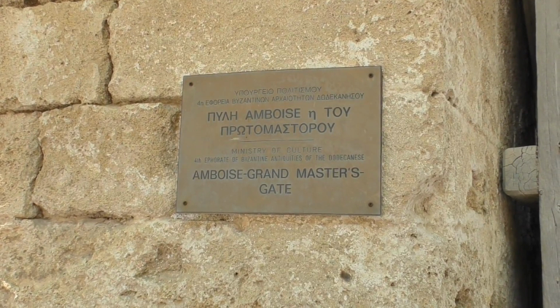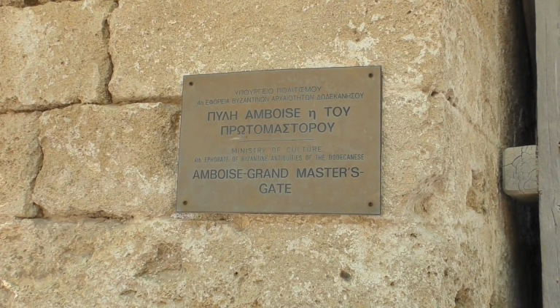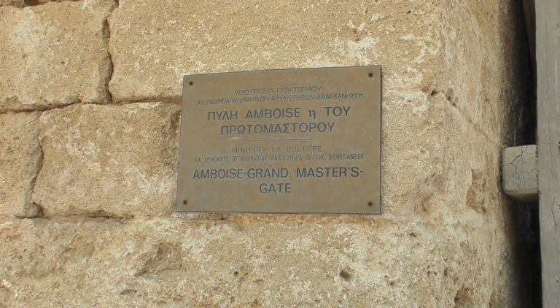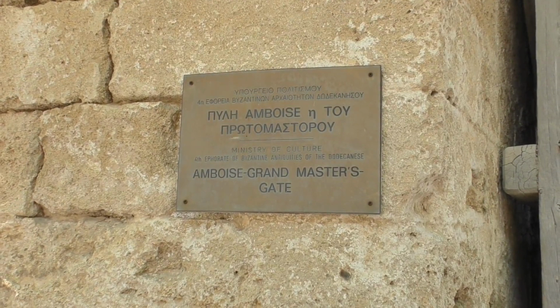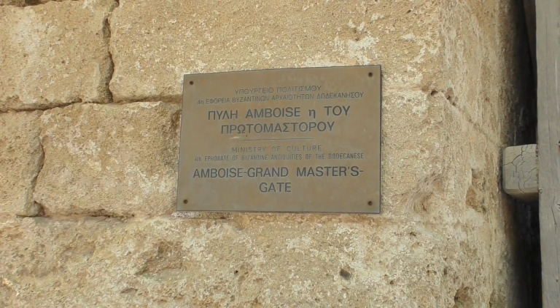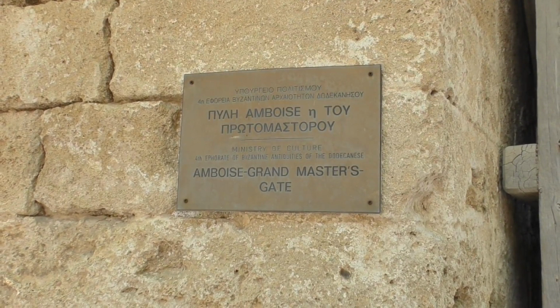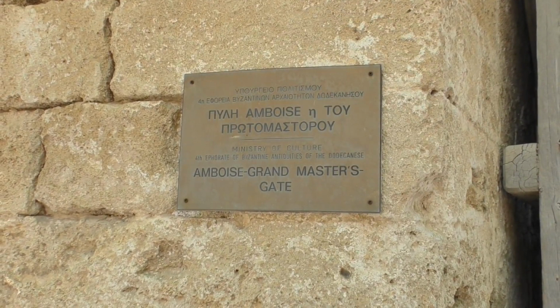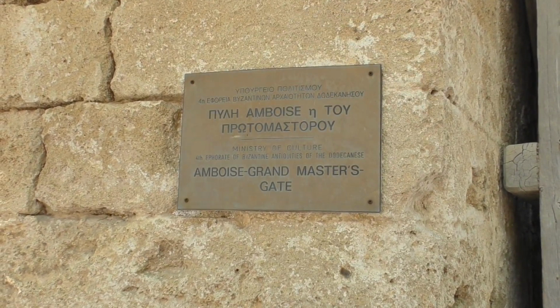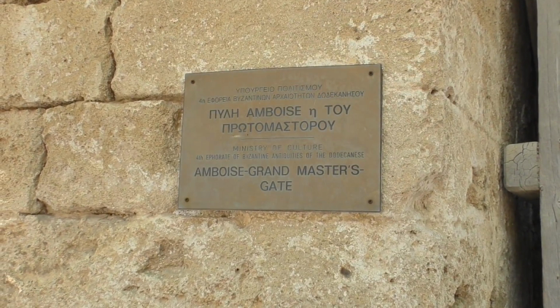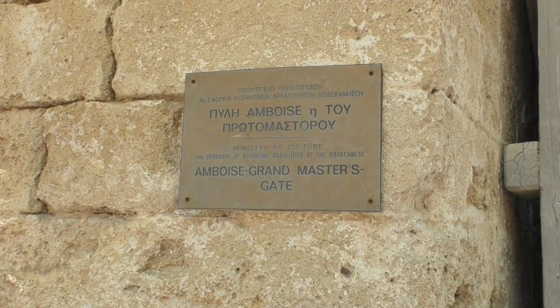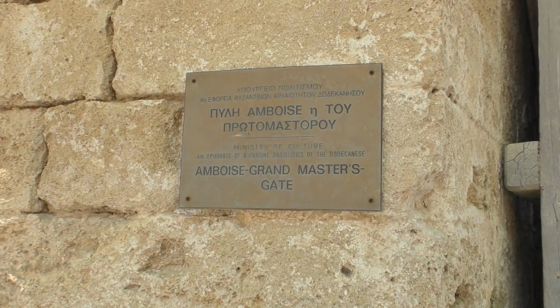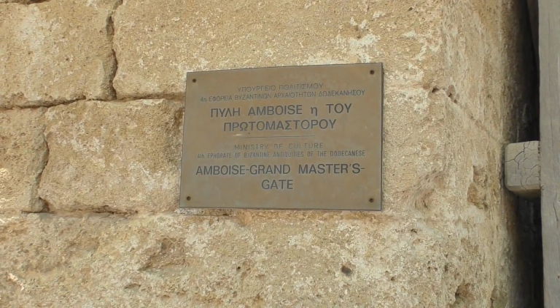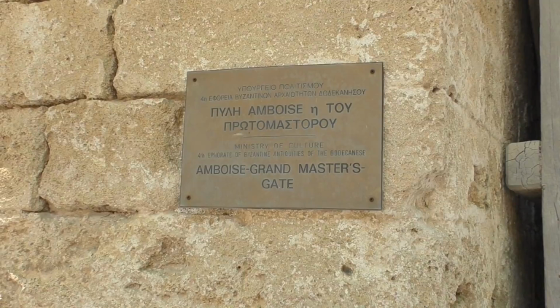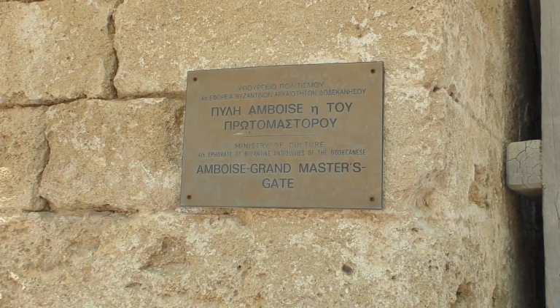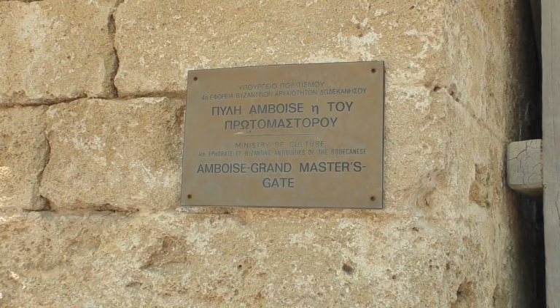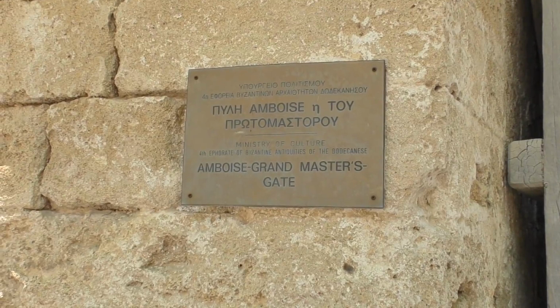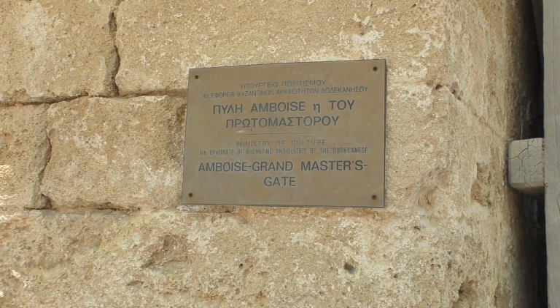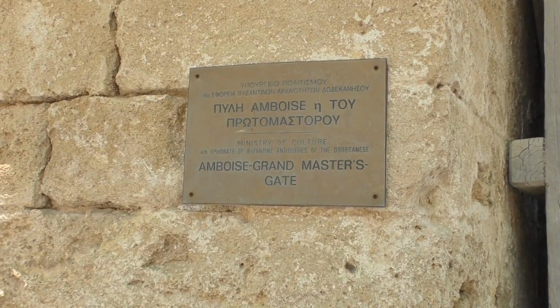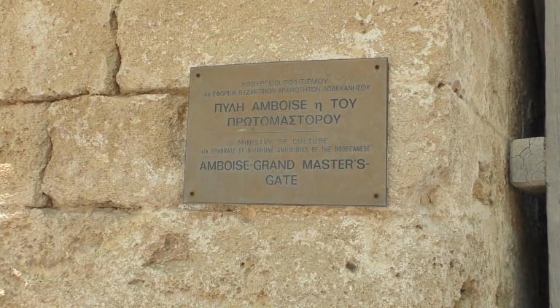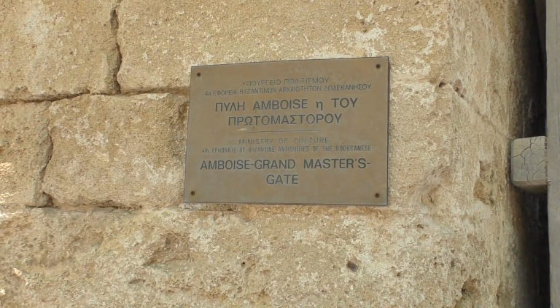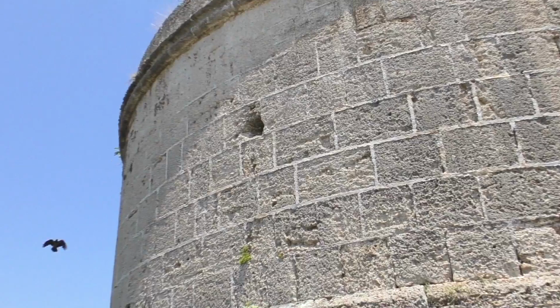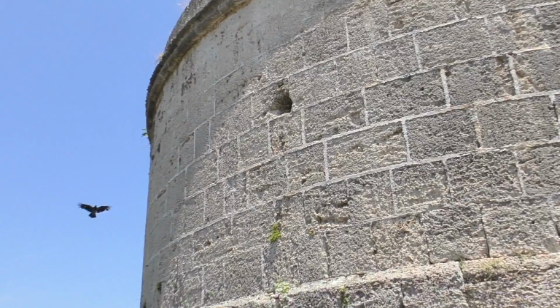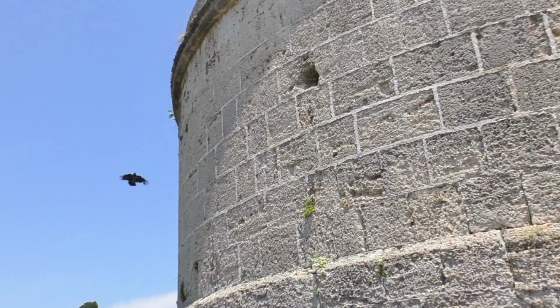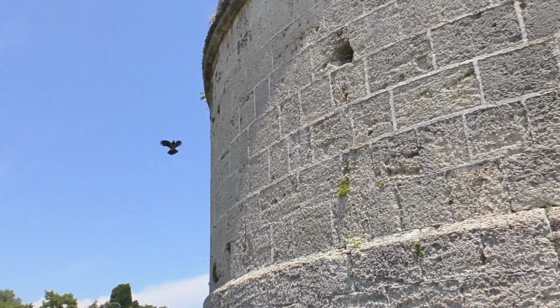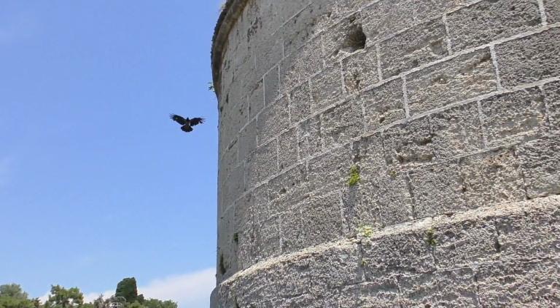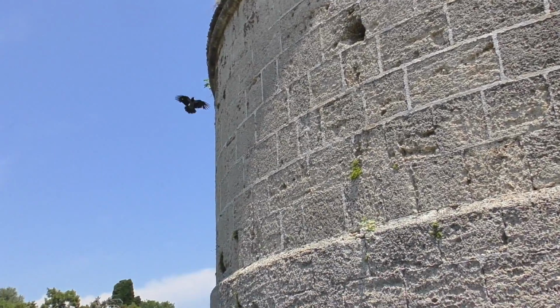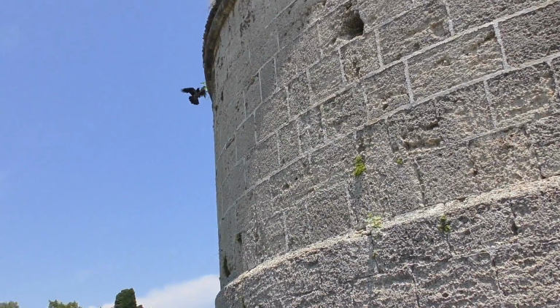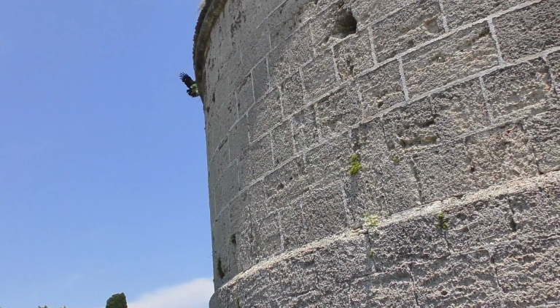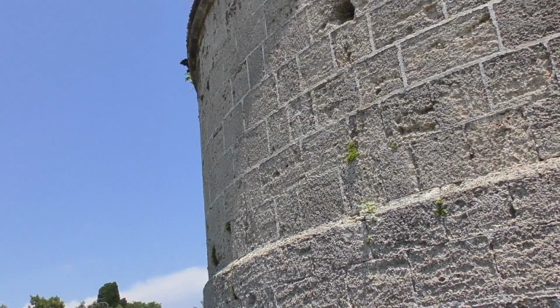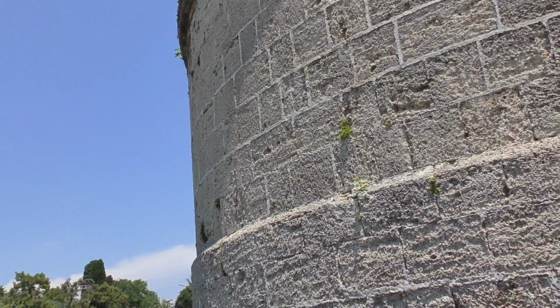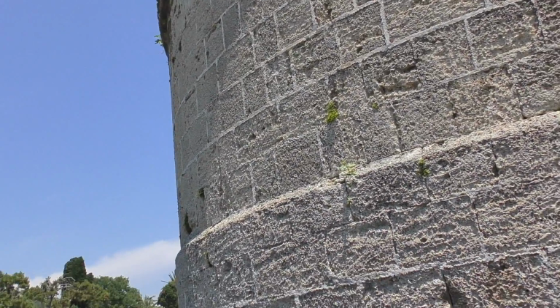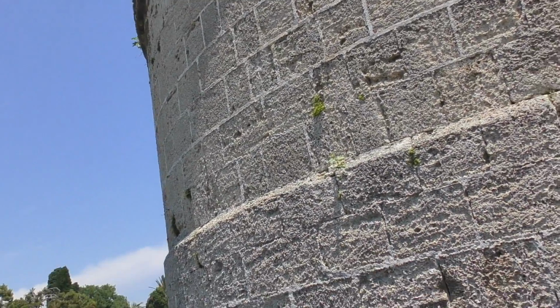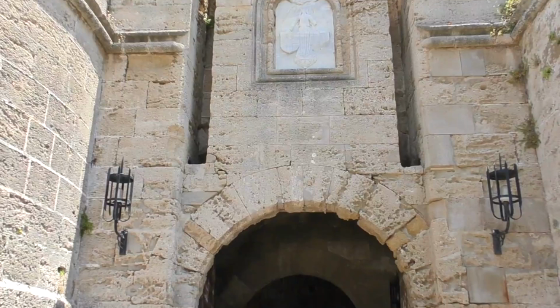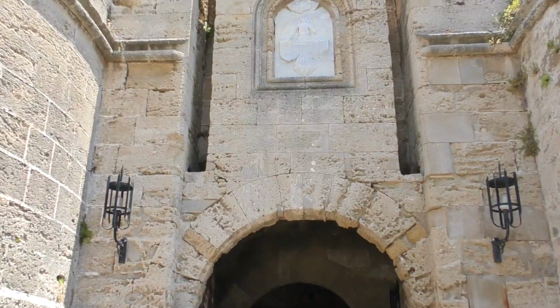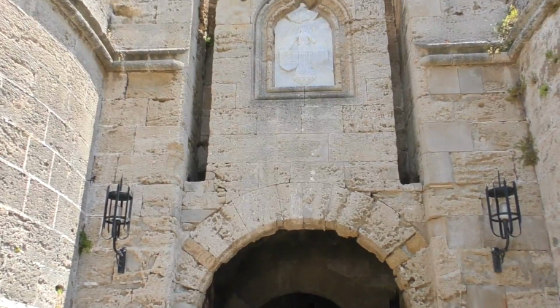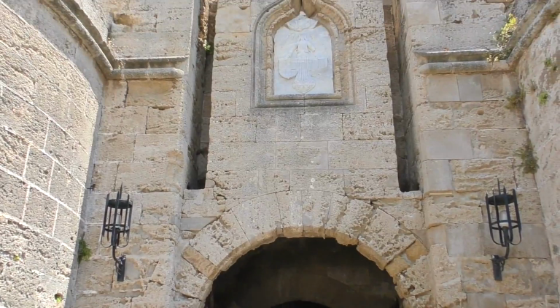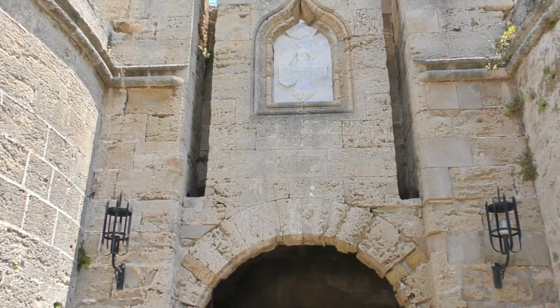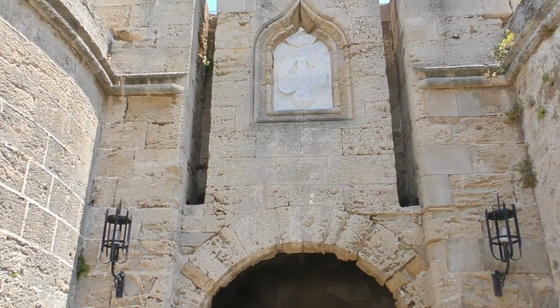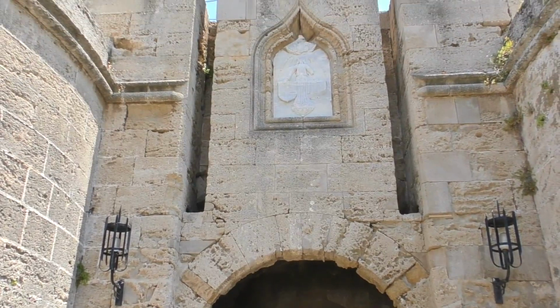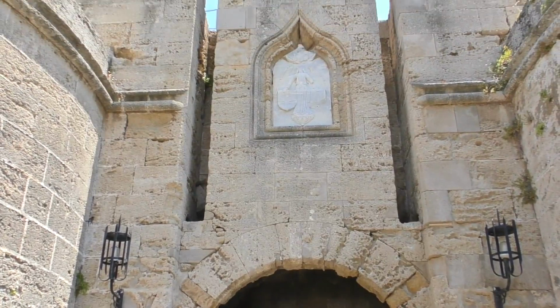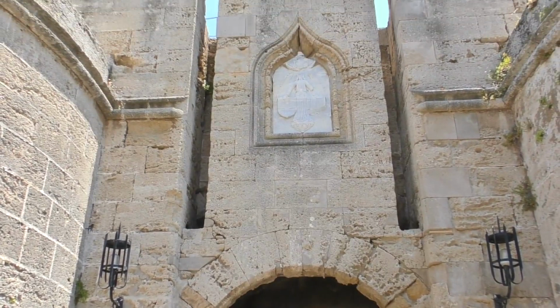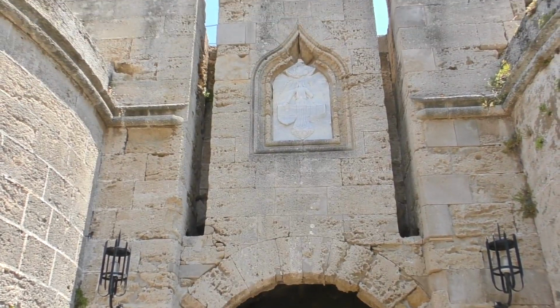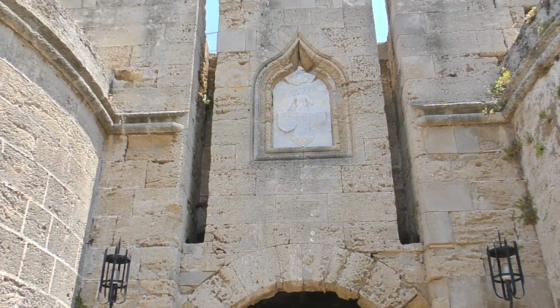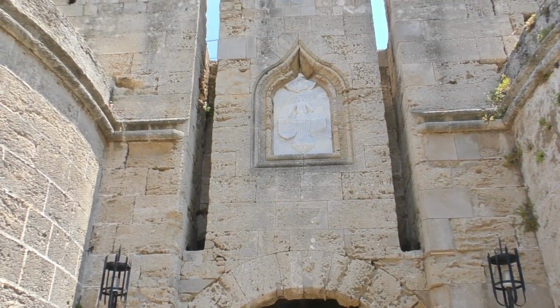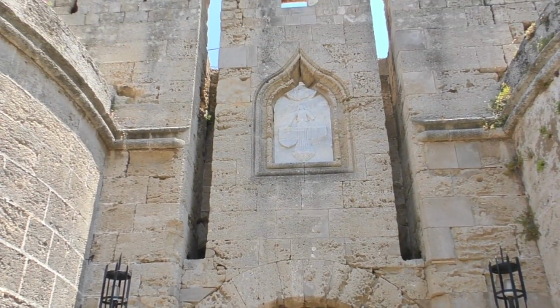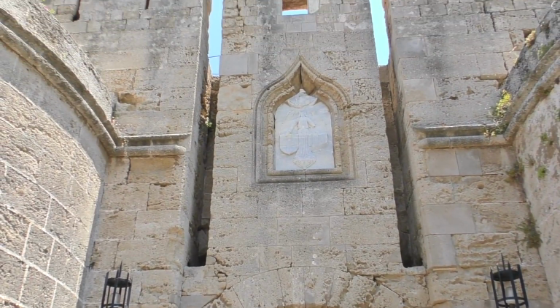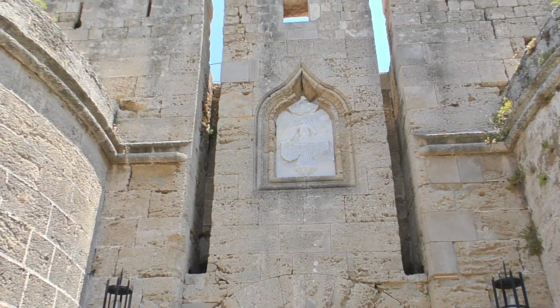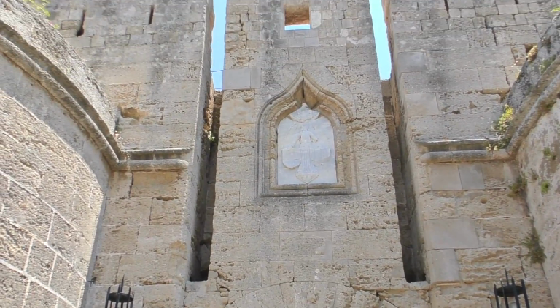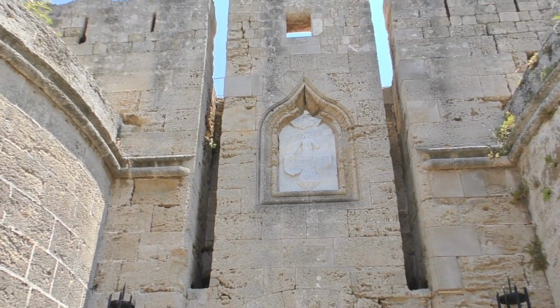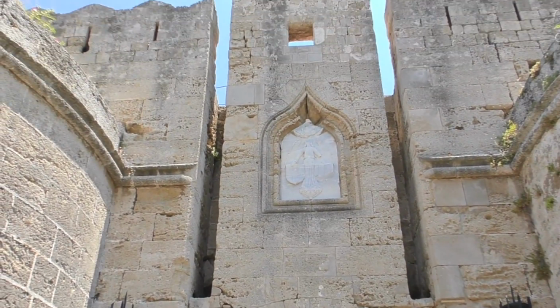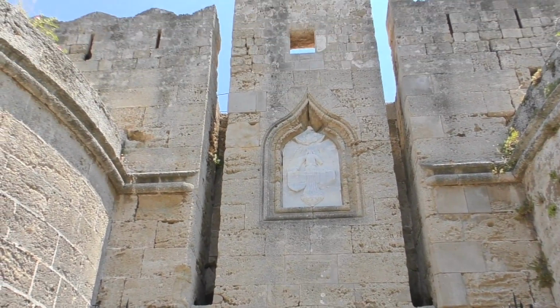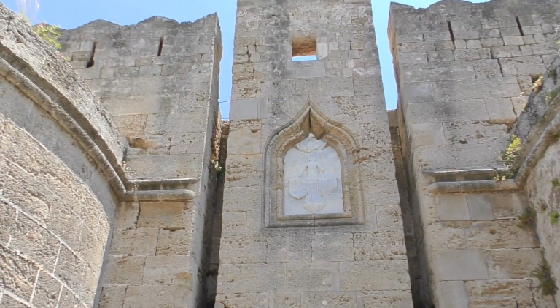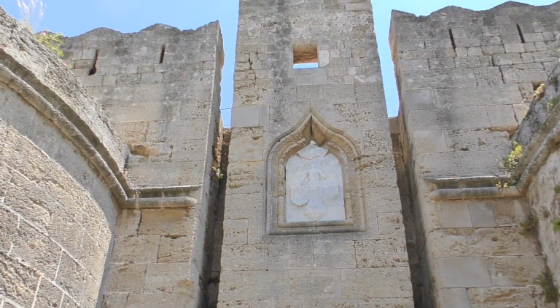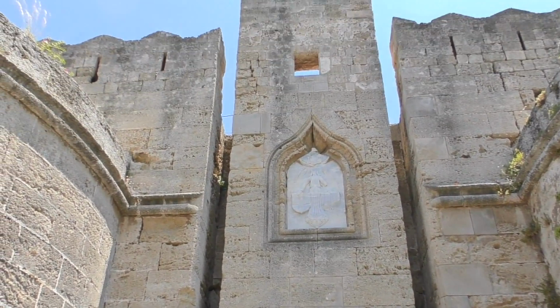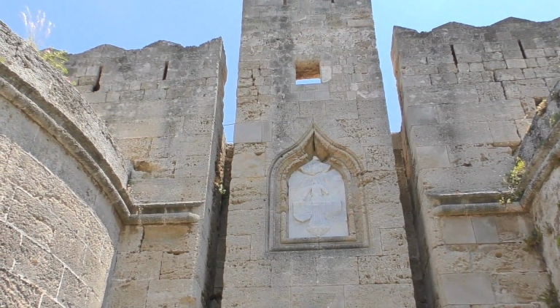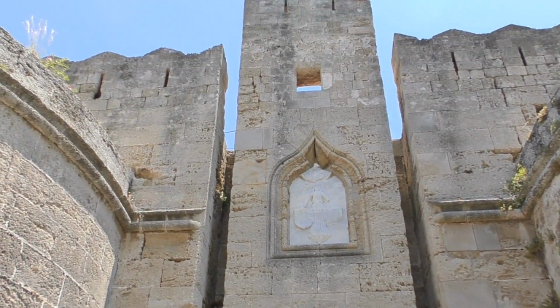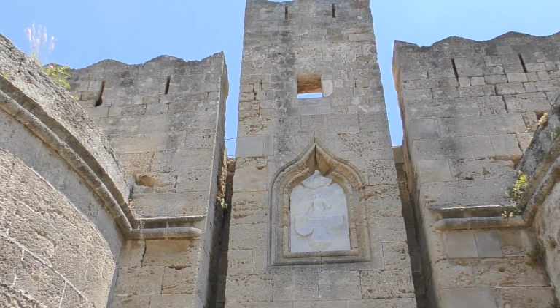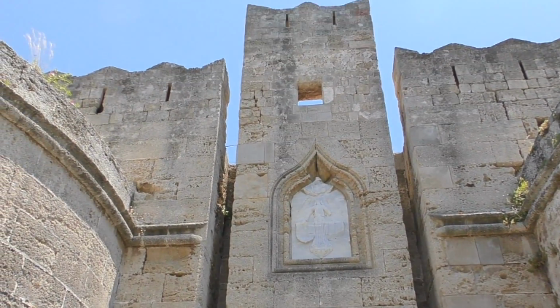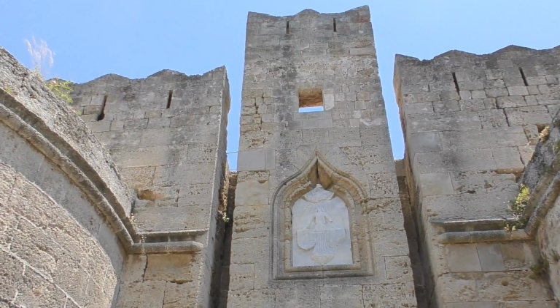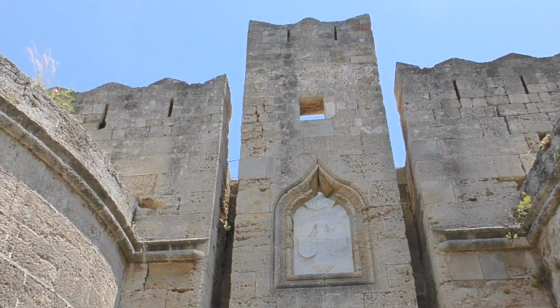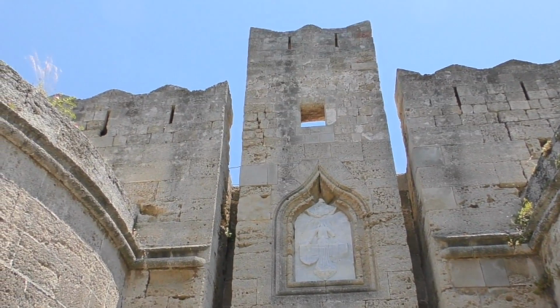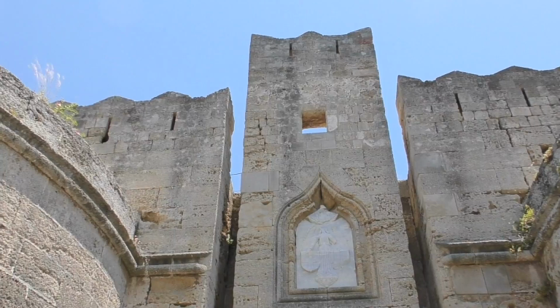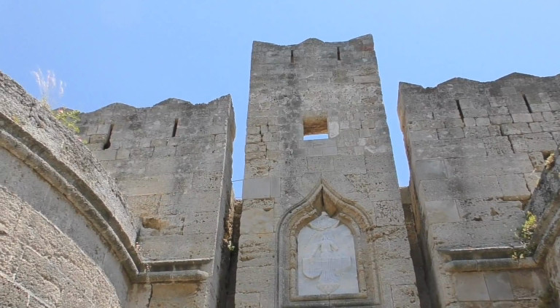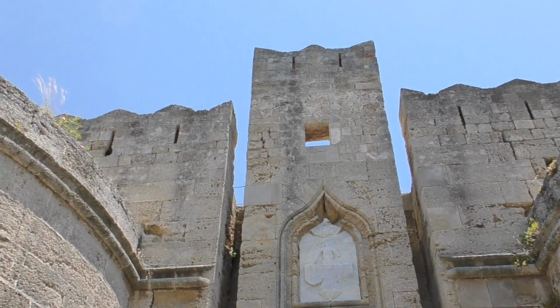If you are wondering which entrance you should take, Gate d'Amboise offers the most spectacular views of the fortified architecture.